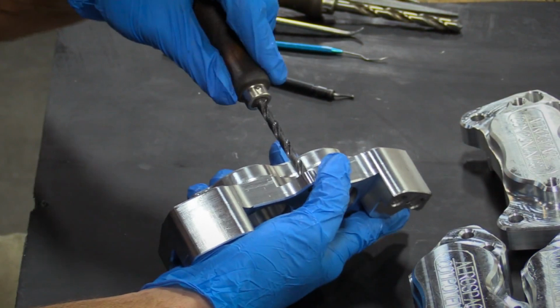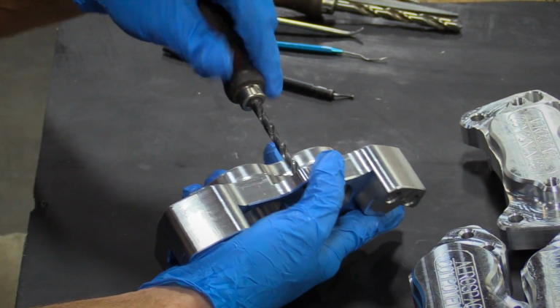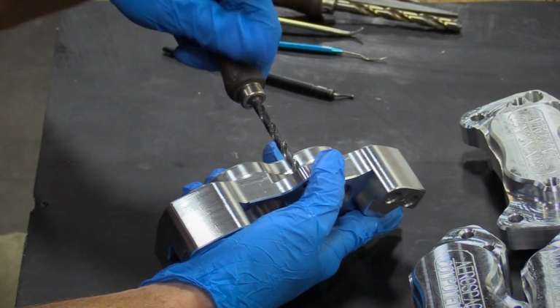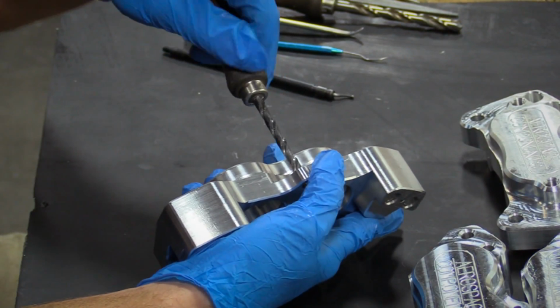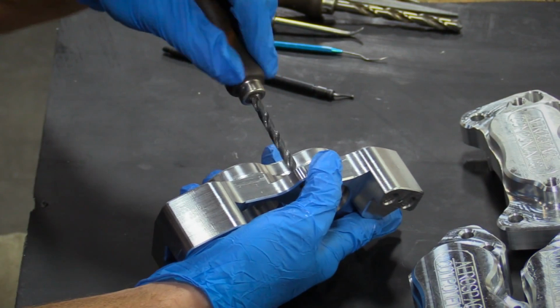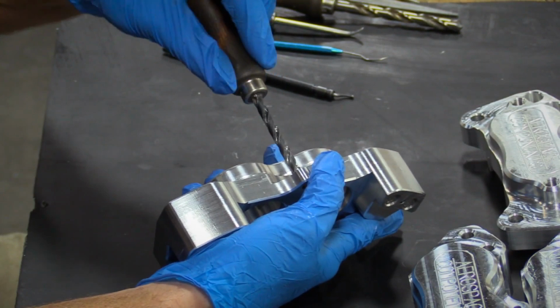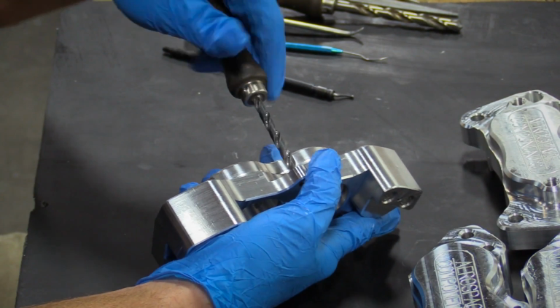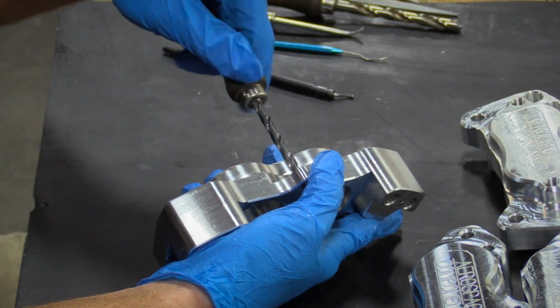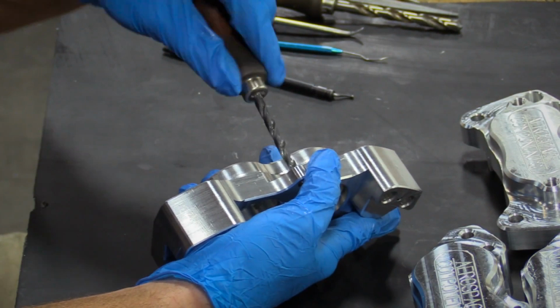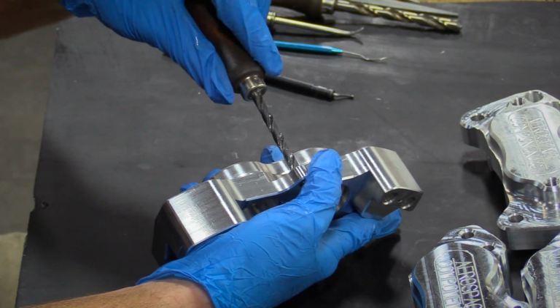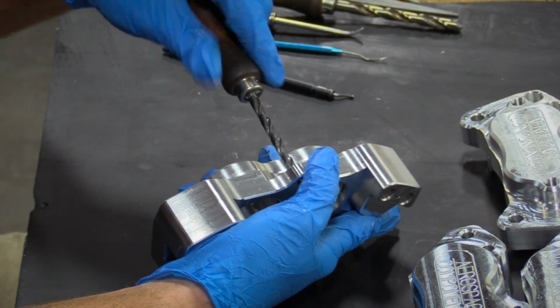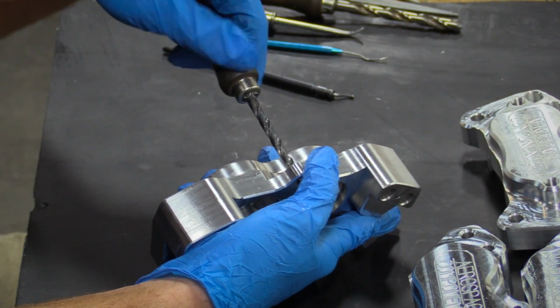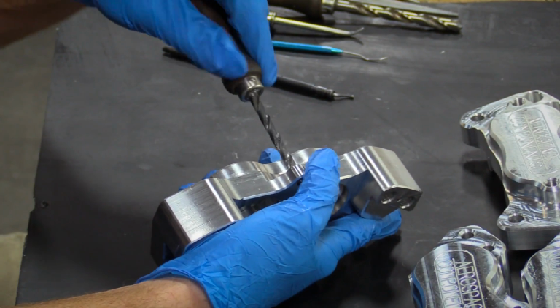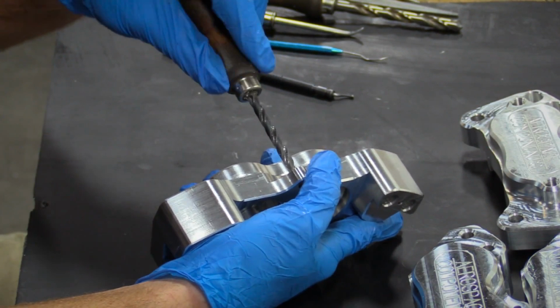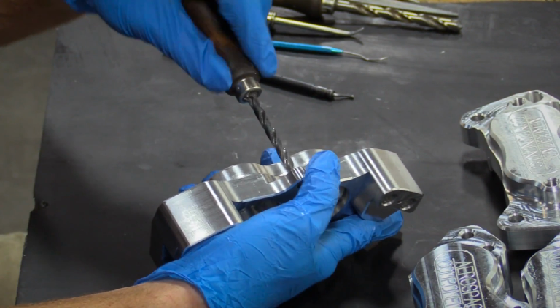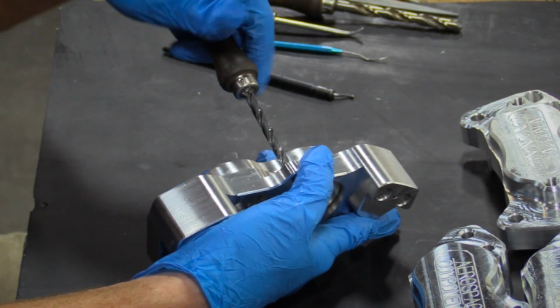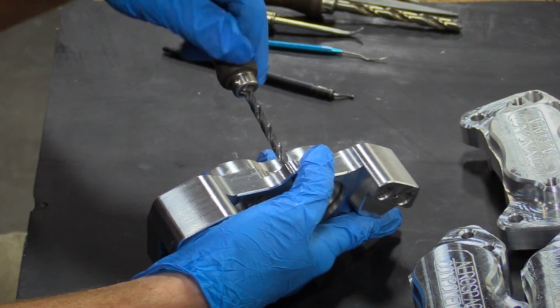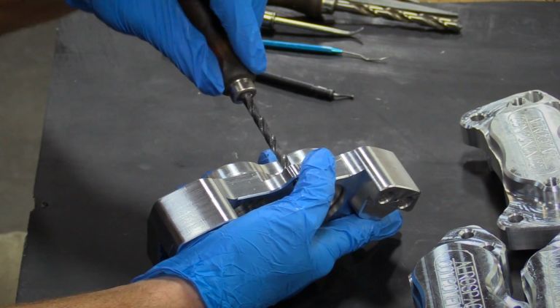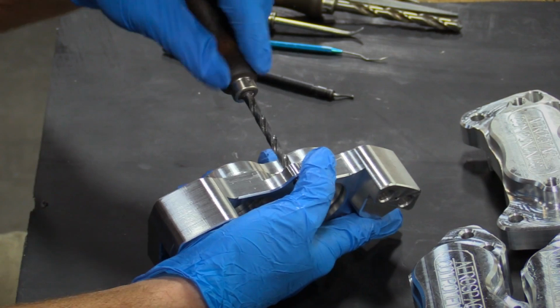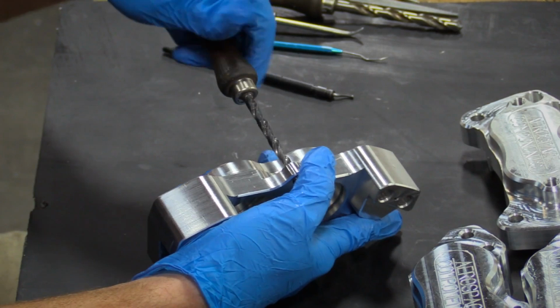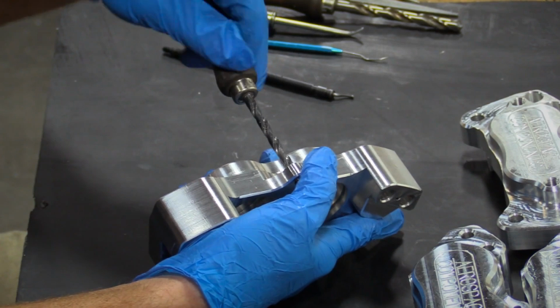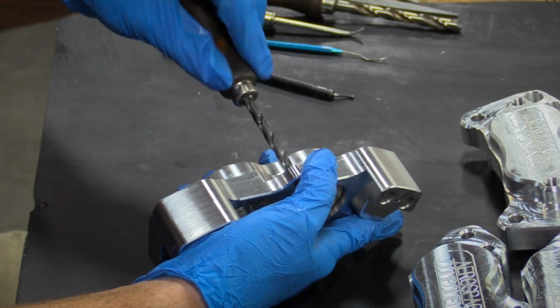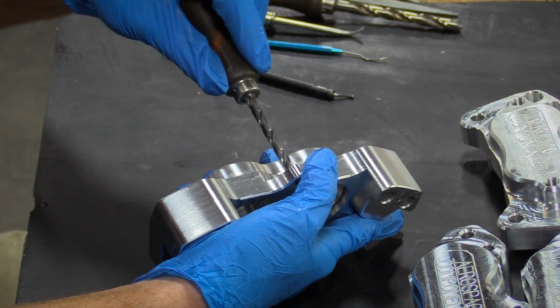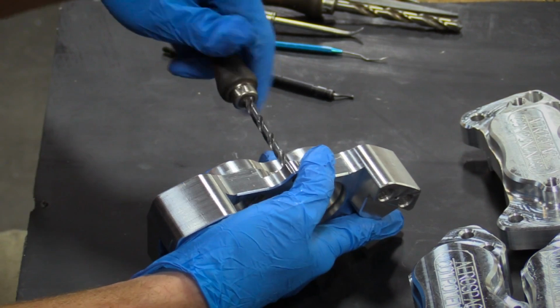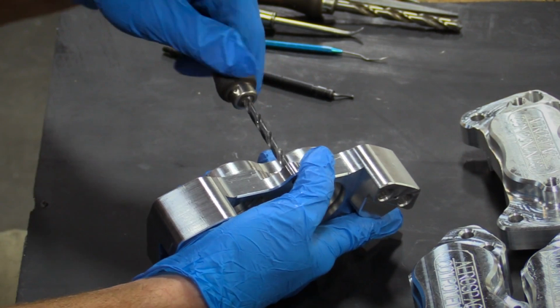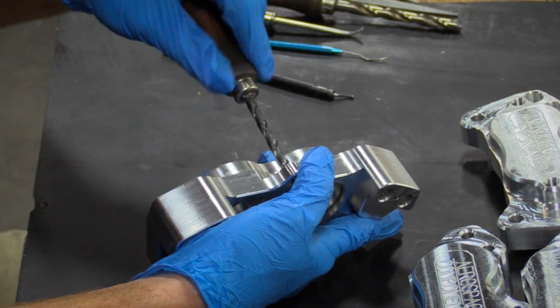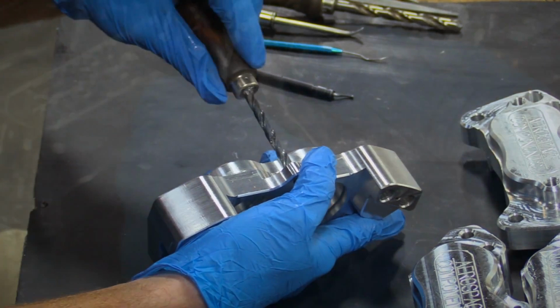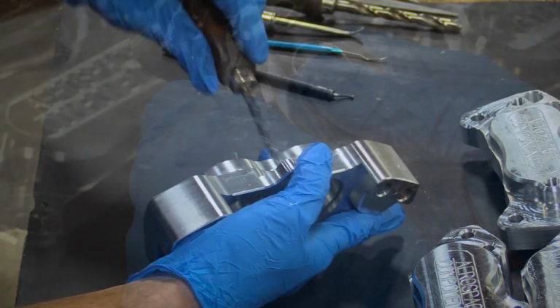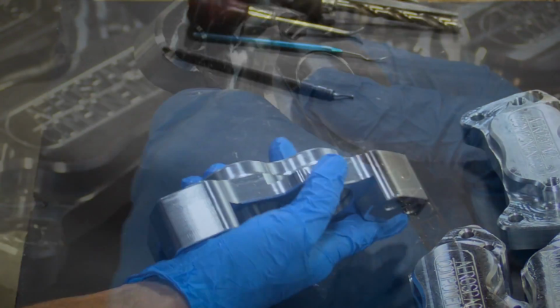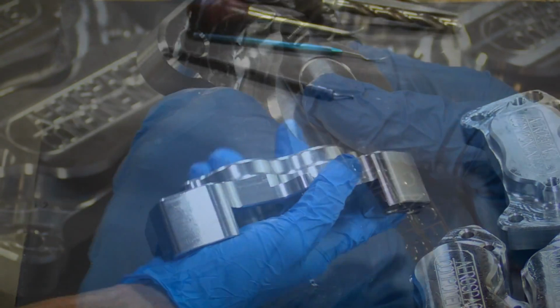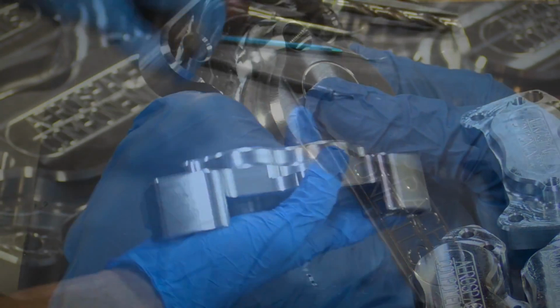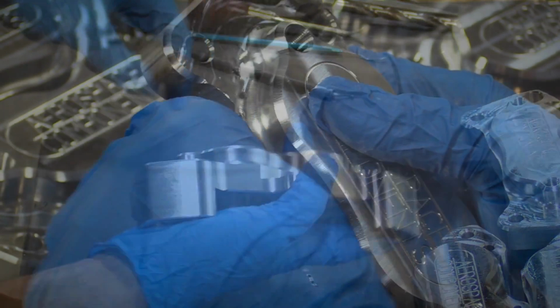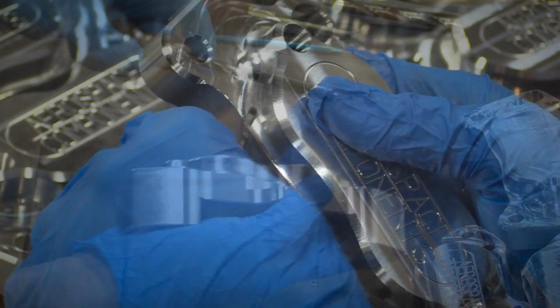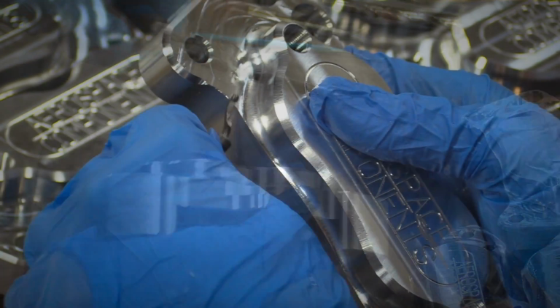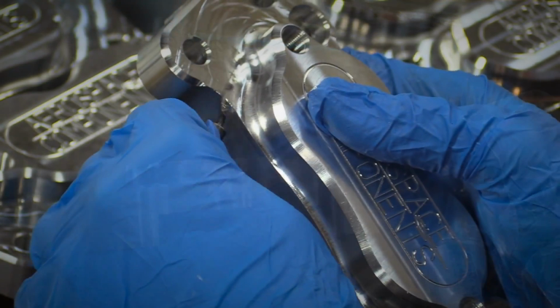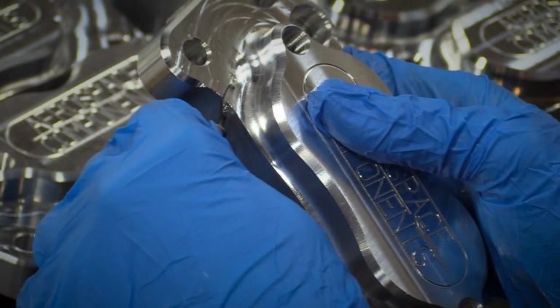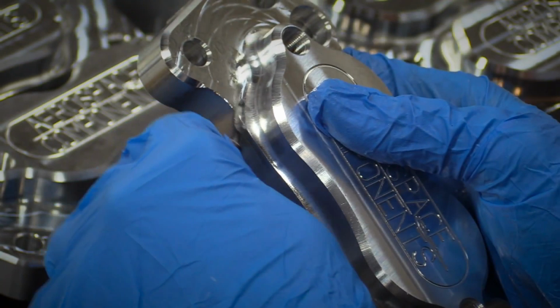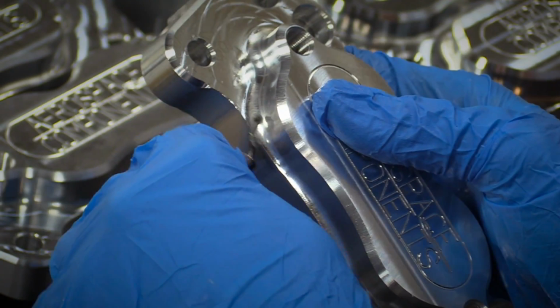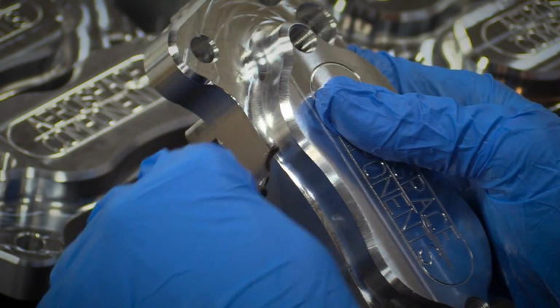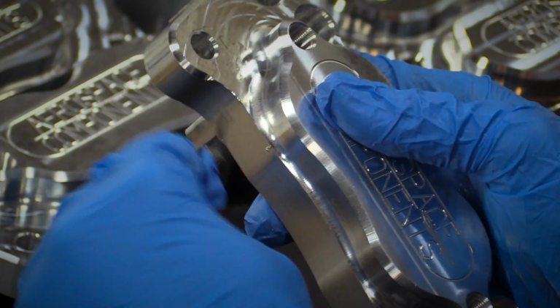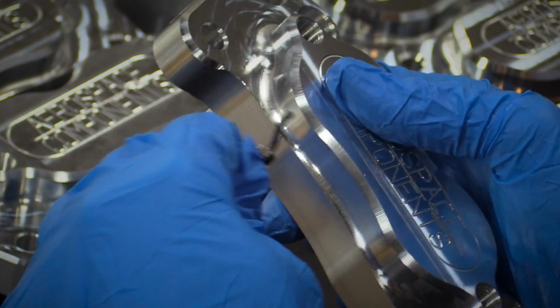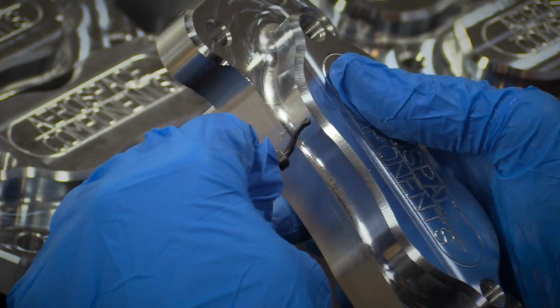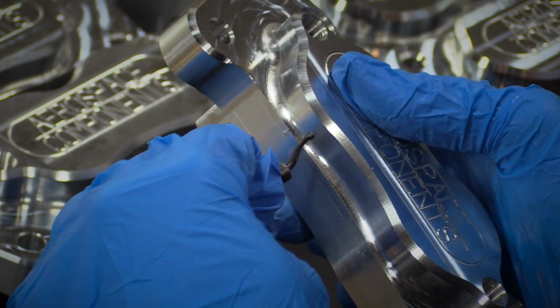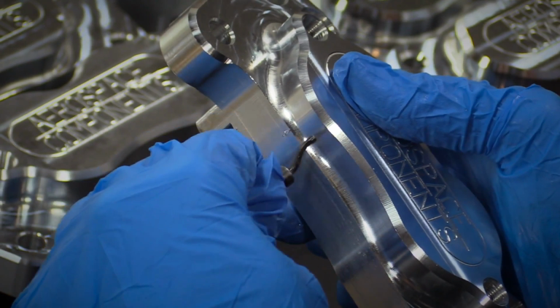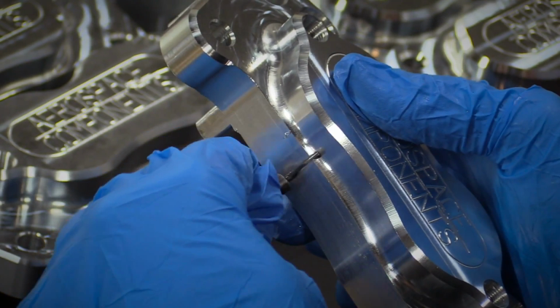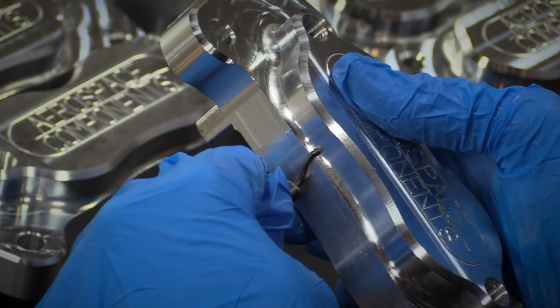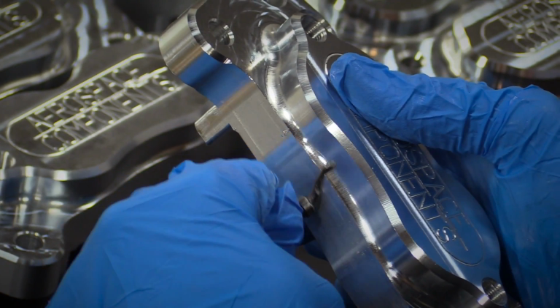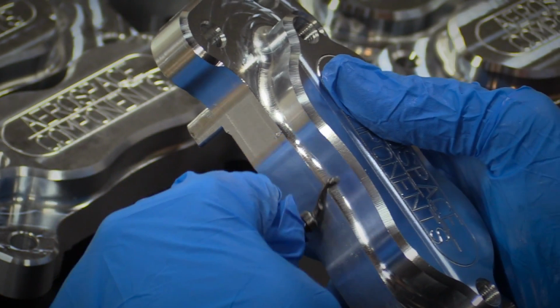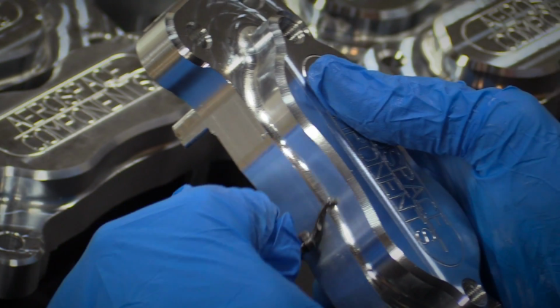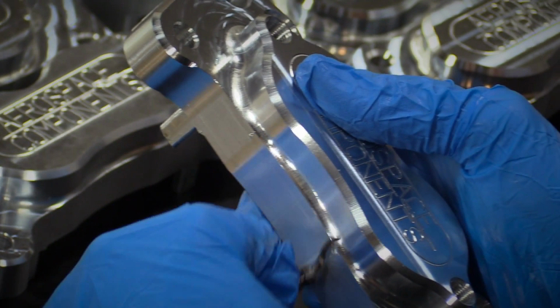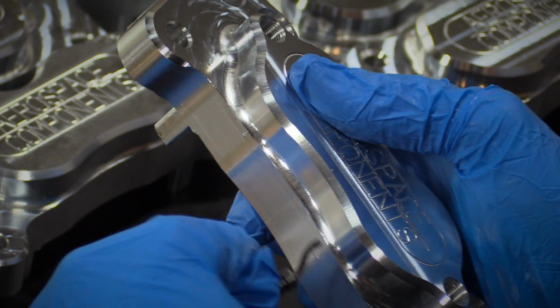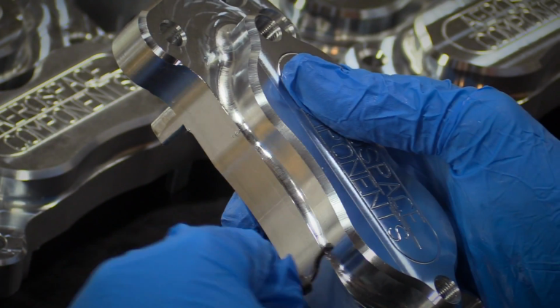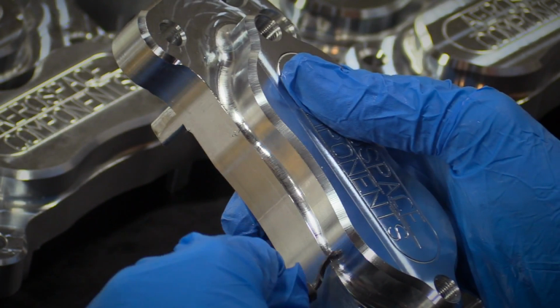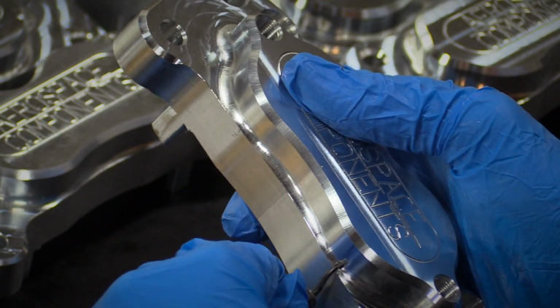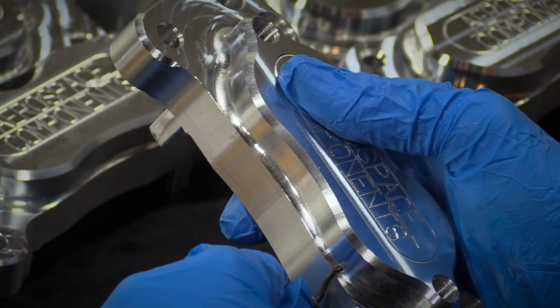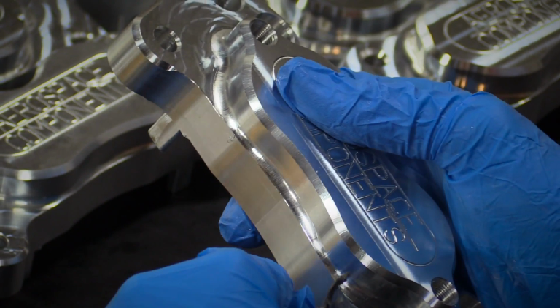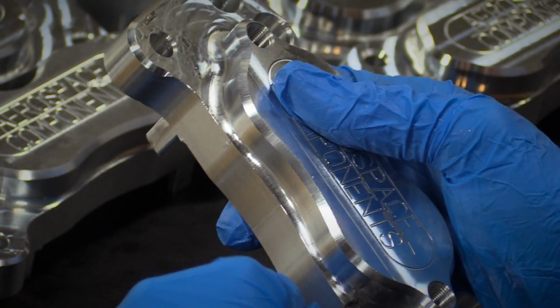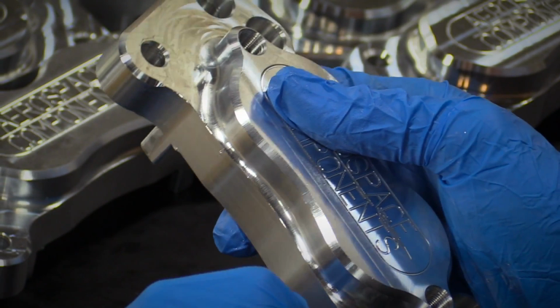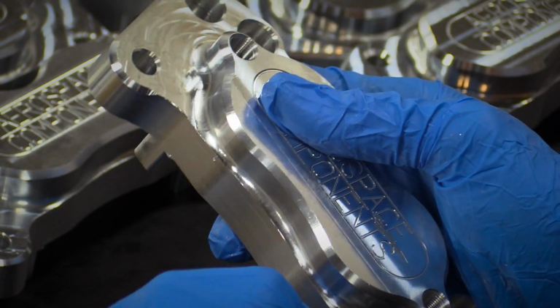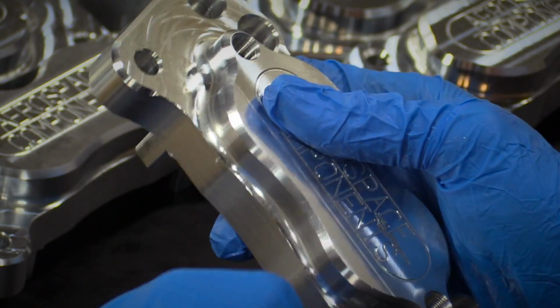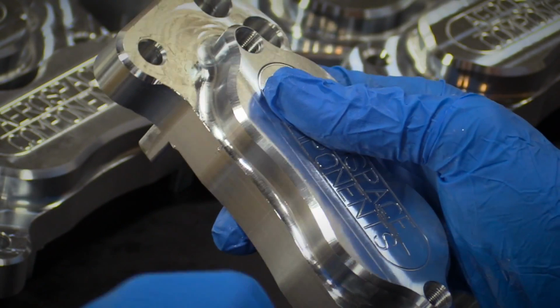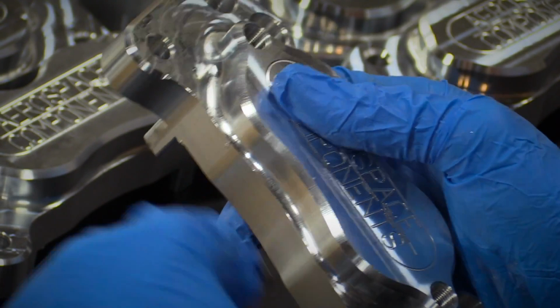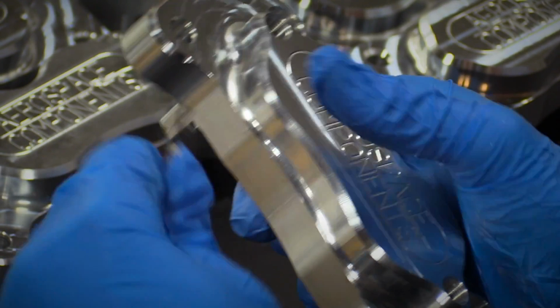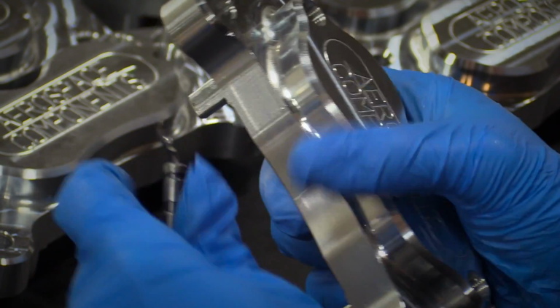After the general inspection, the calipers are completely deburred, removing any sharp edges that are left after the machining process.